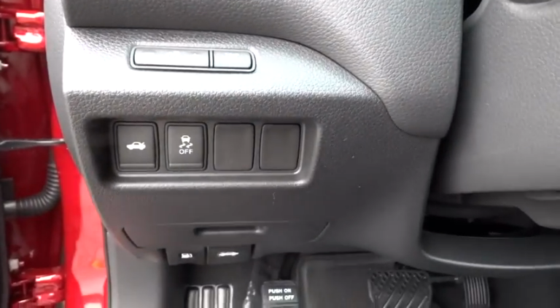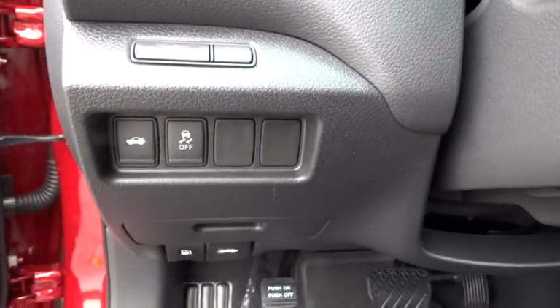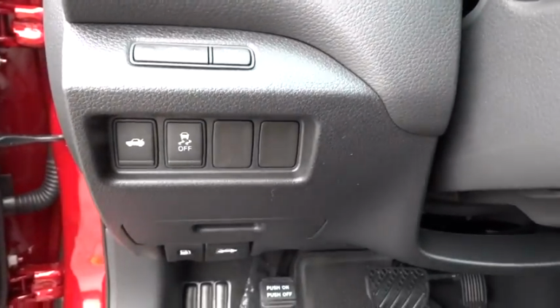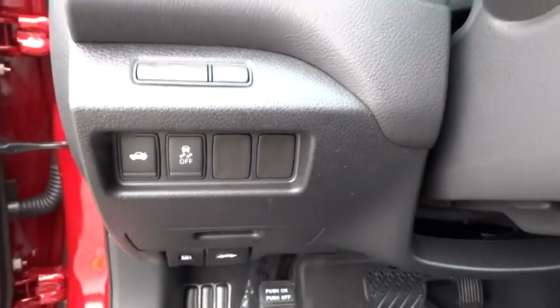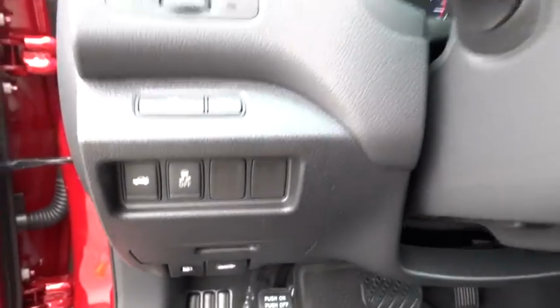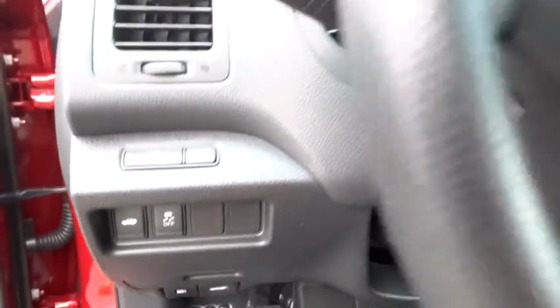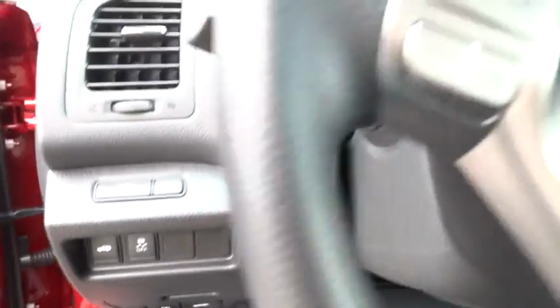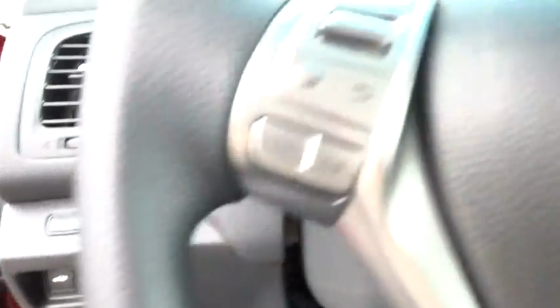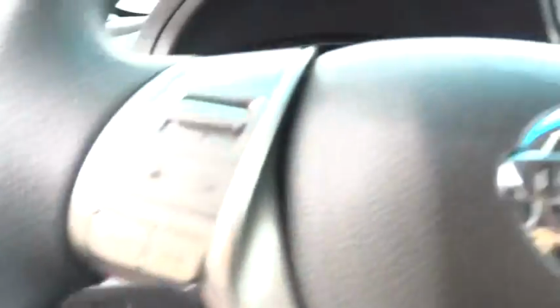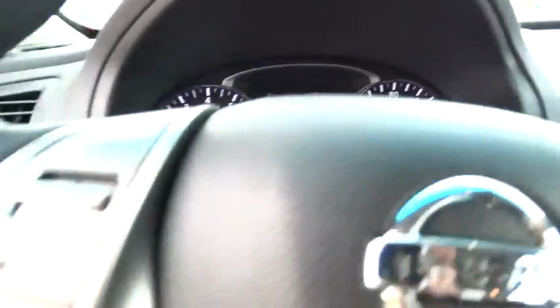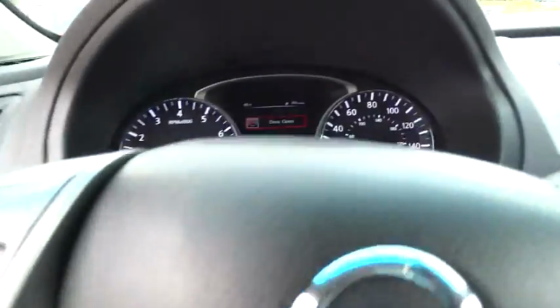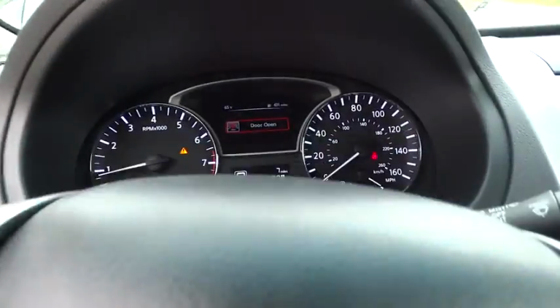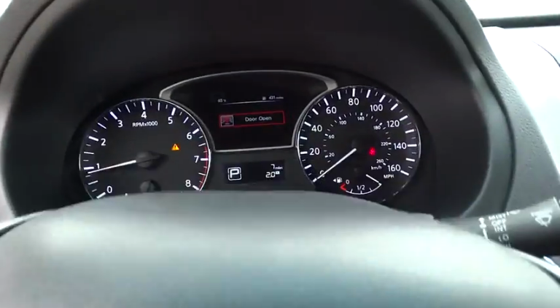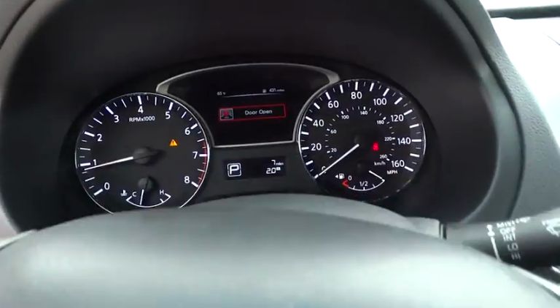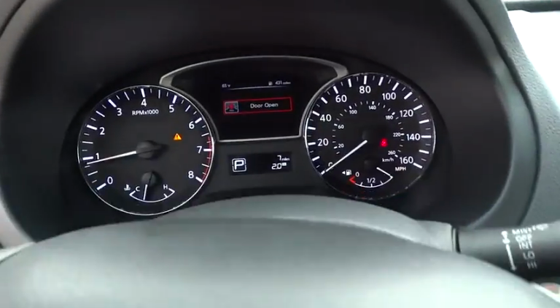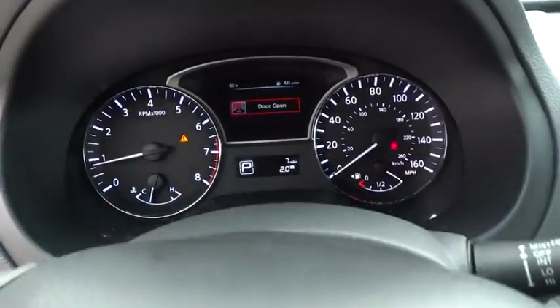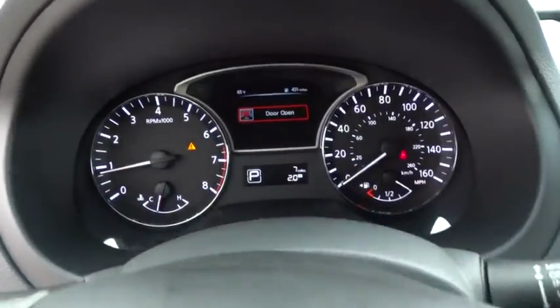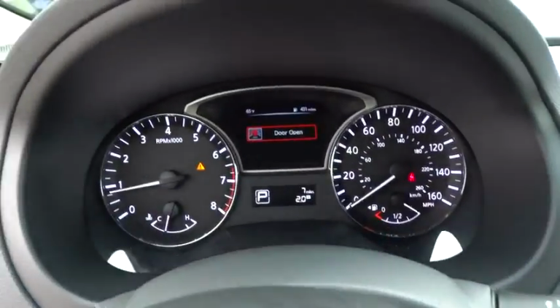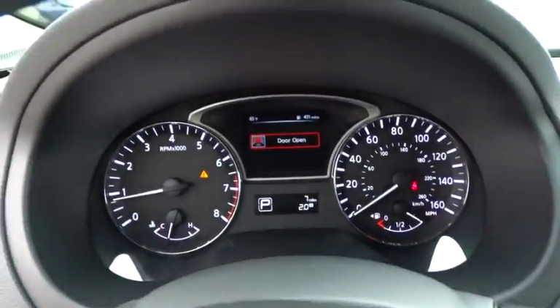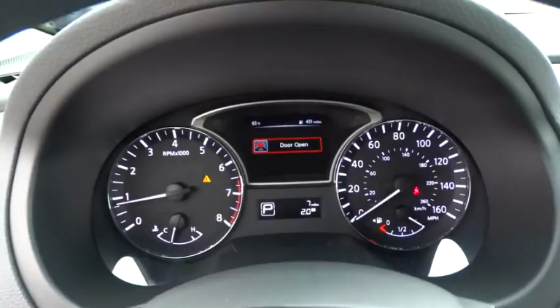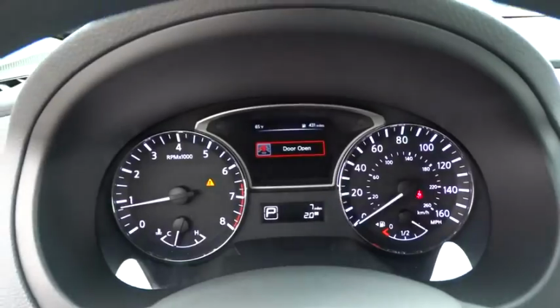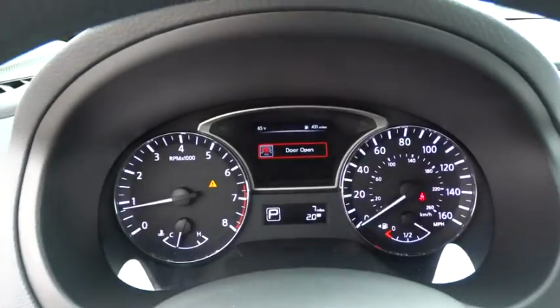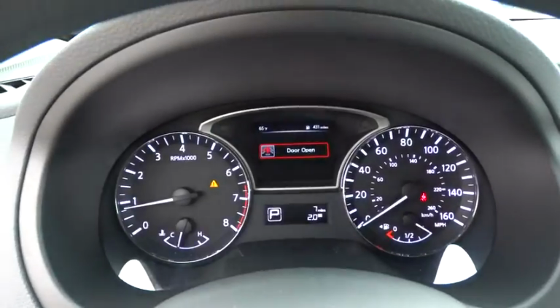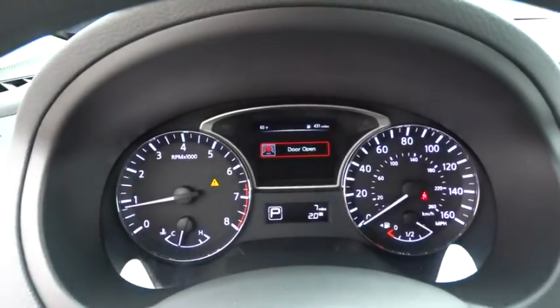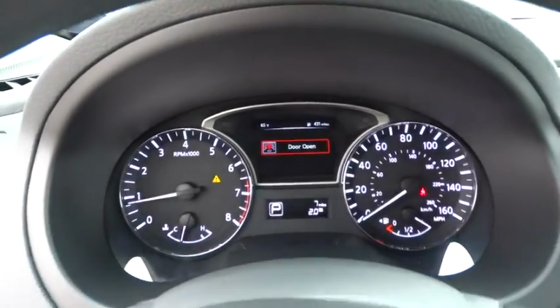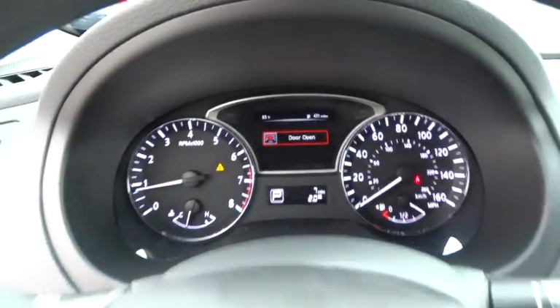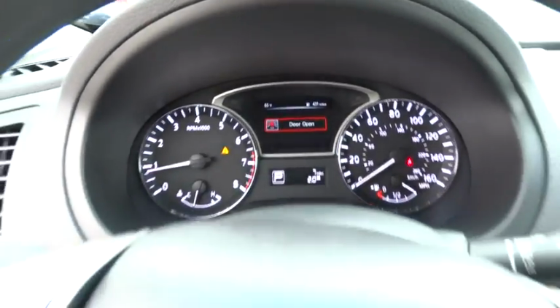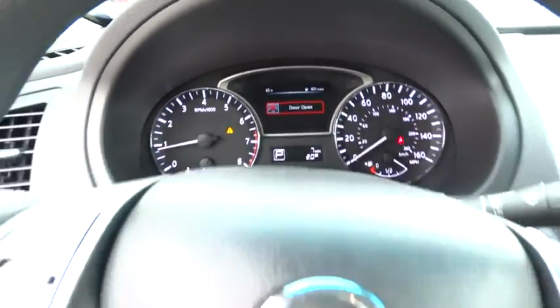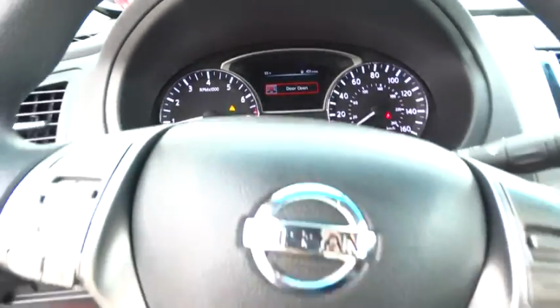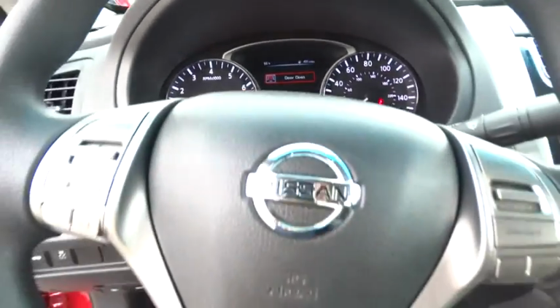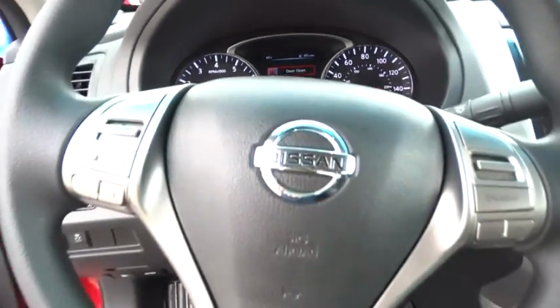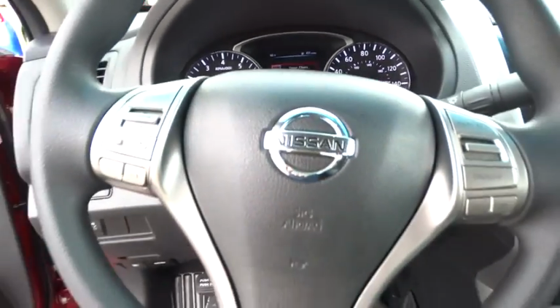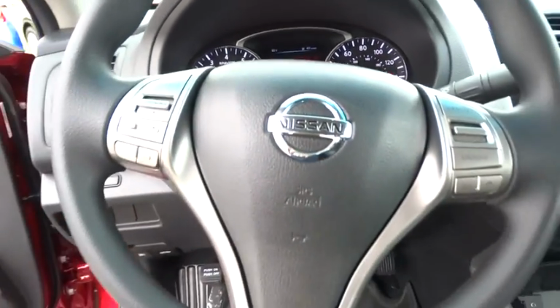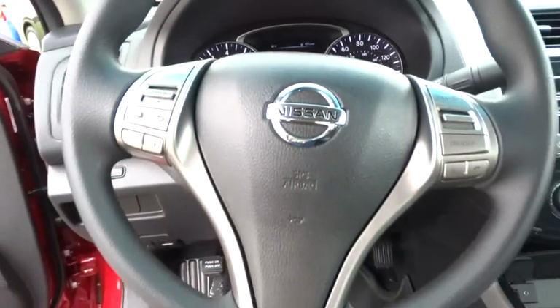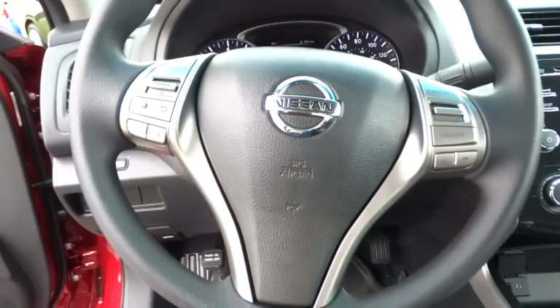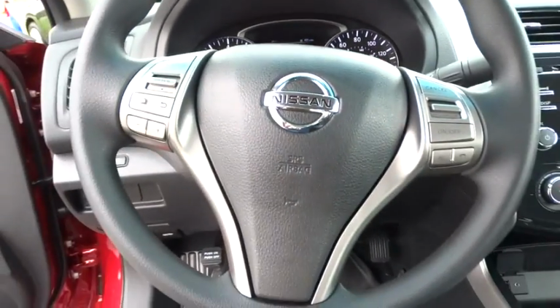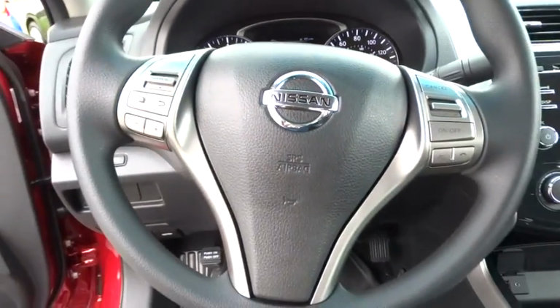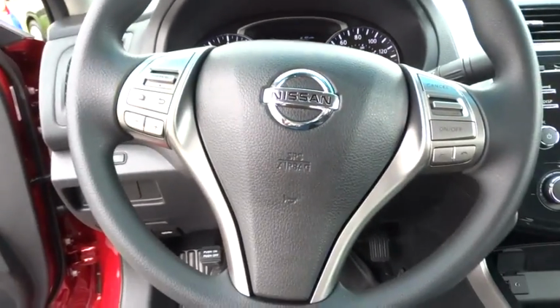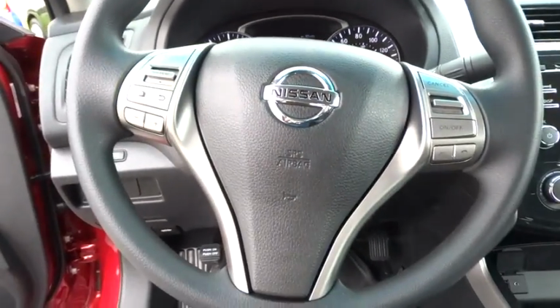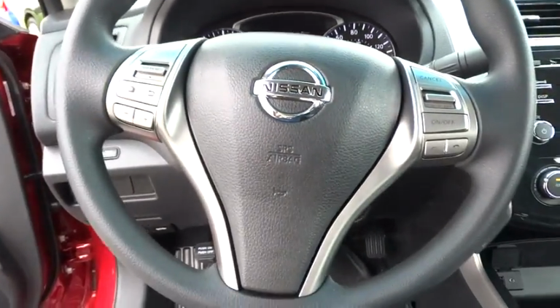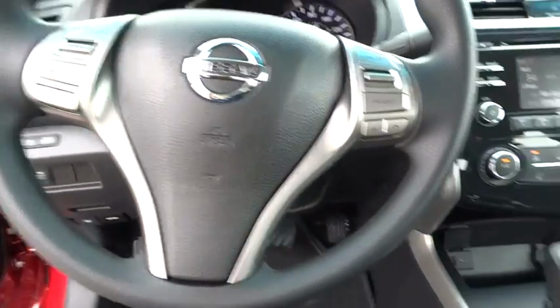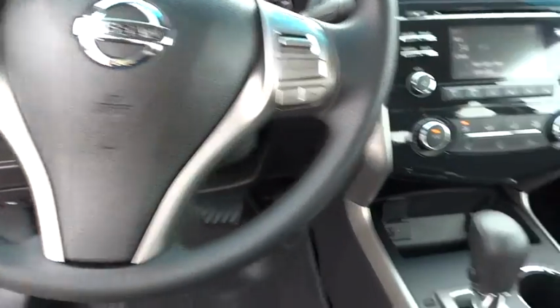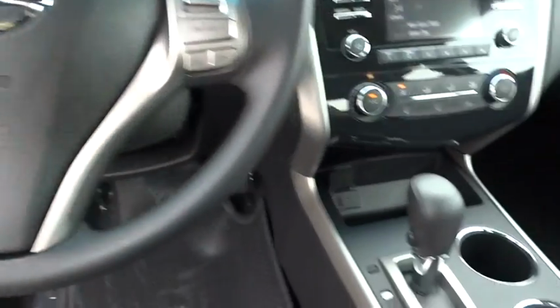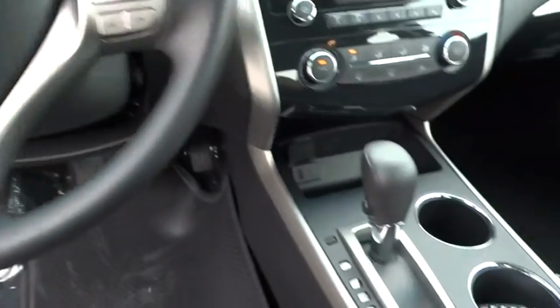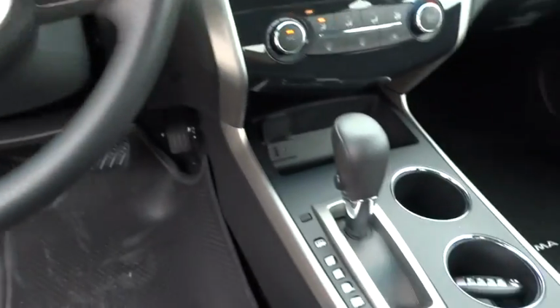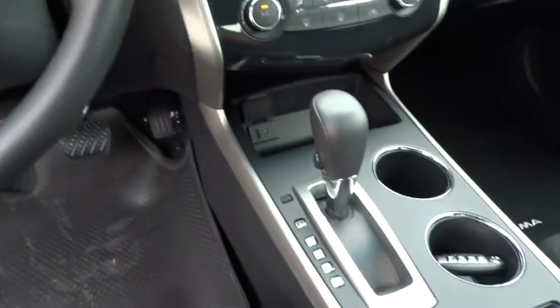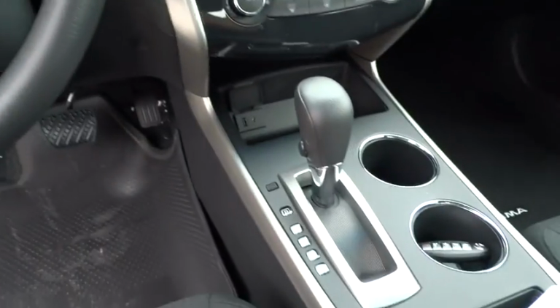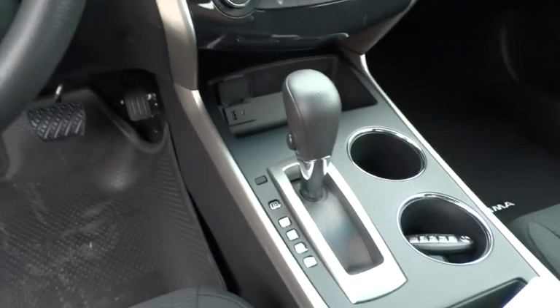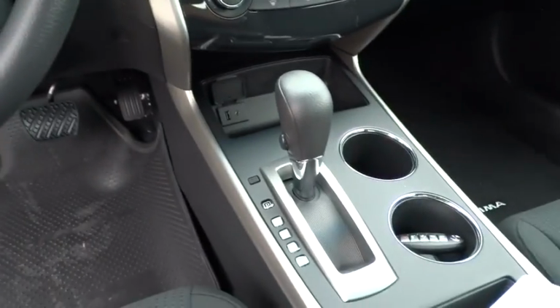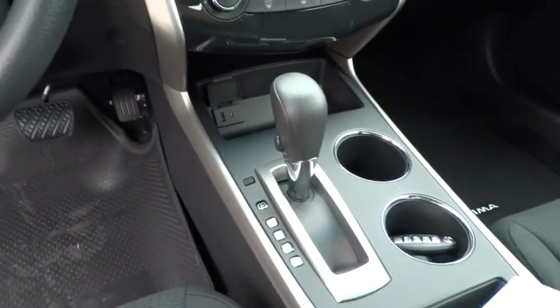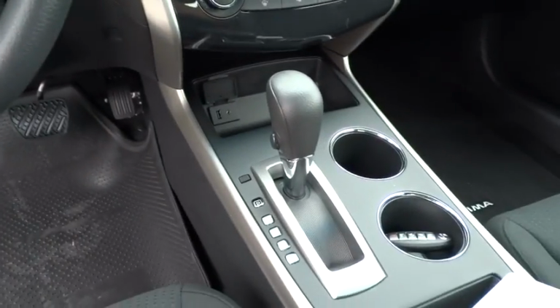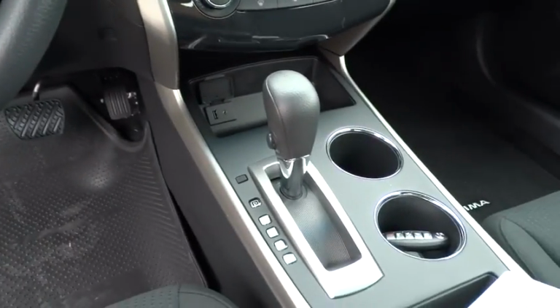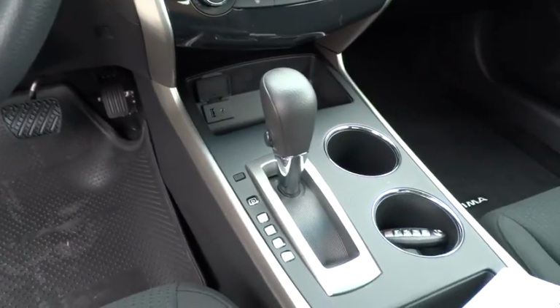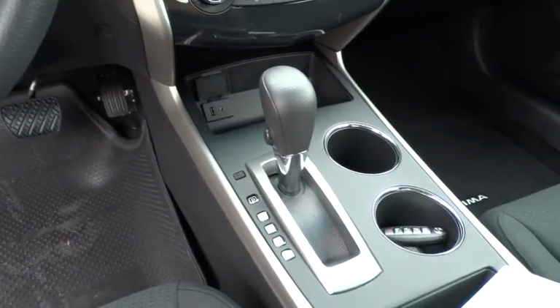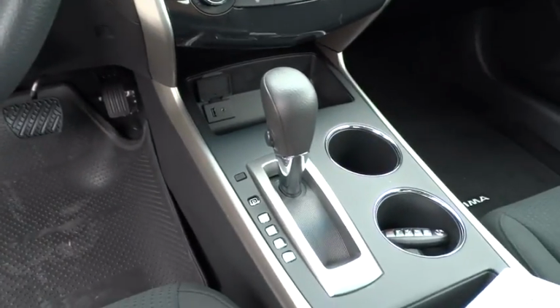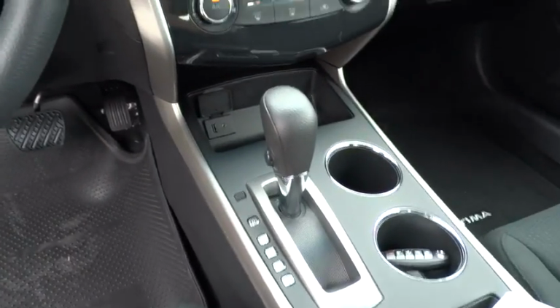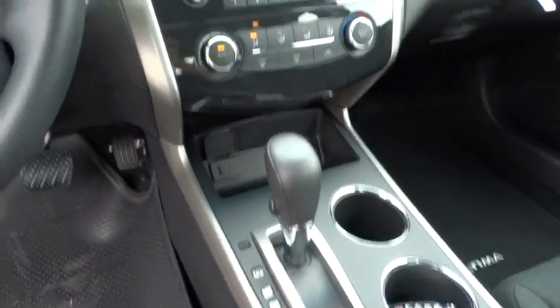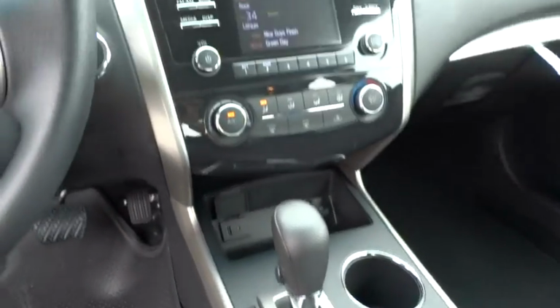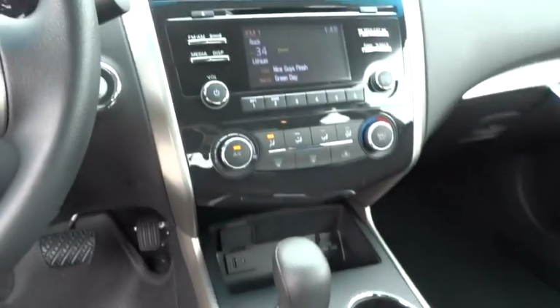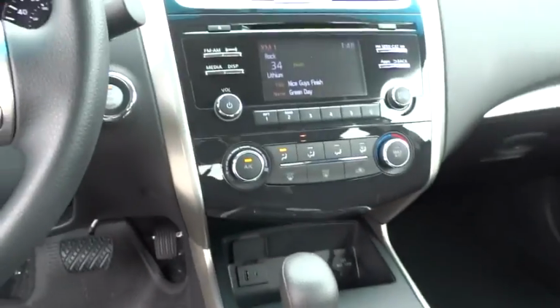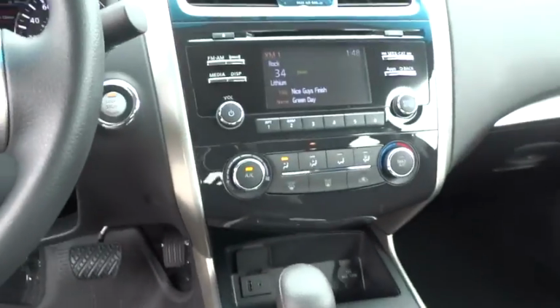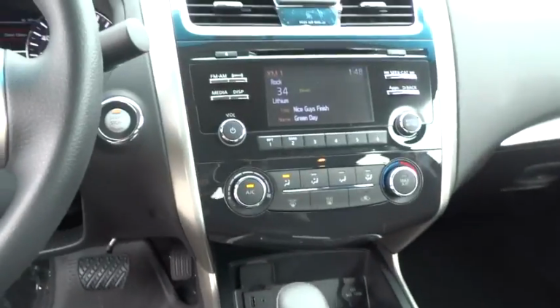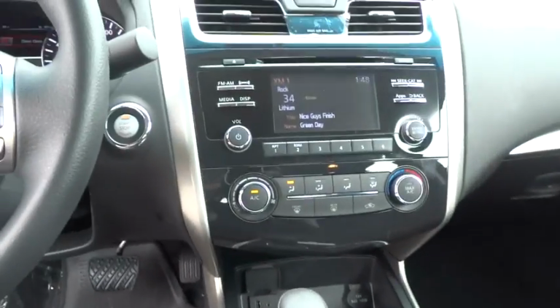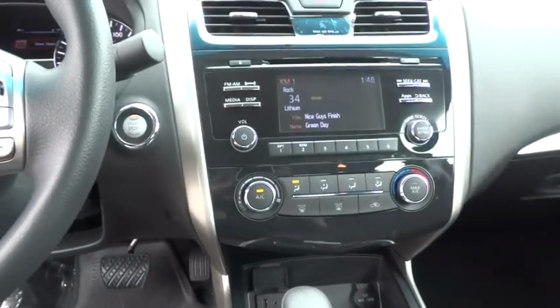Power door locks. Searching for a dependable vehicle that looks great too? You've found it, so stop in today.